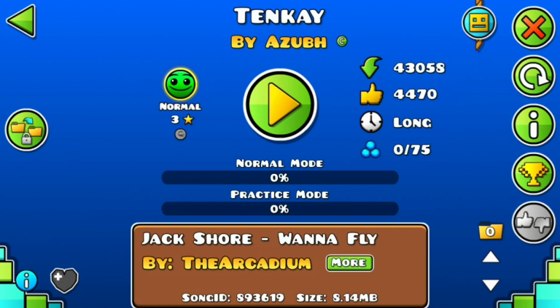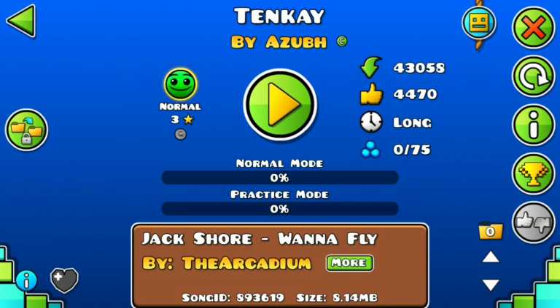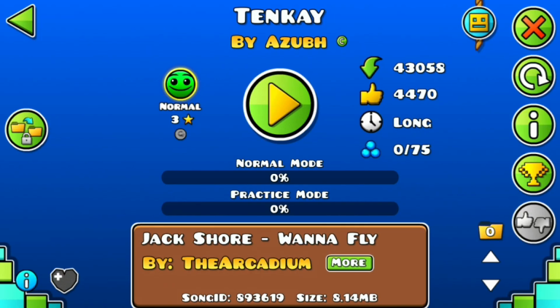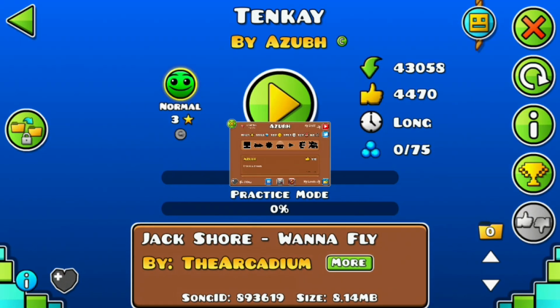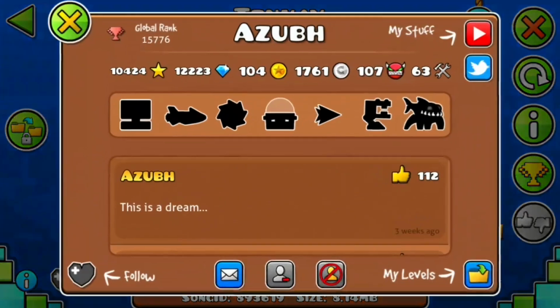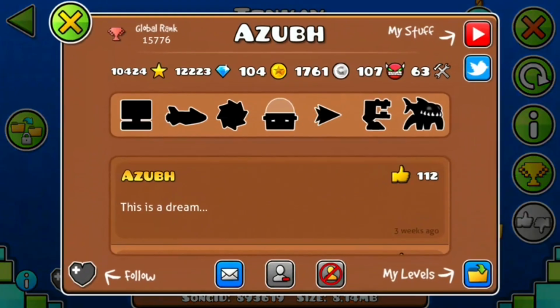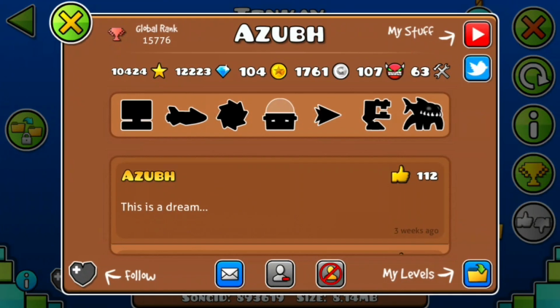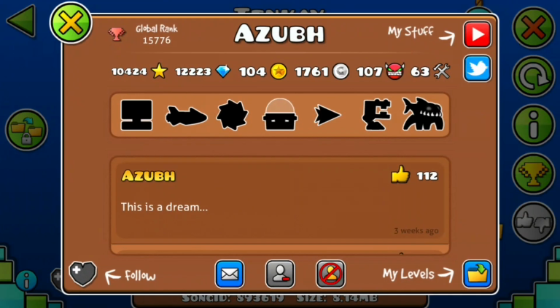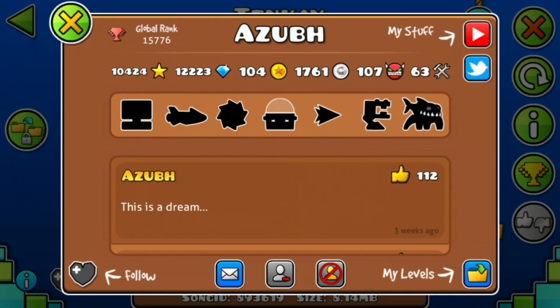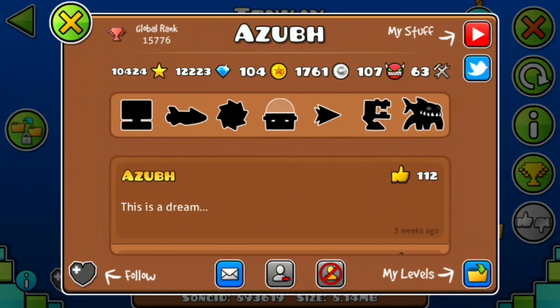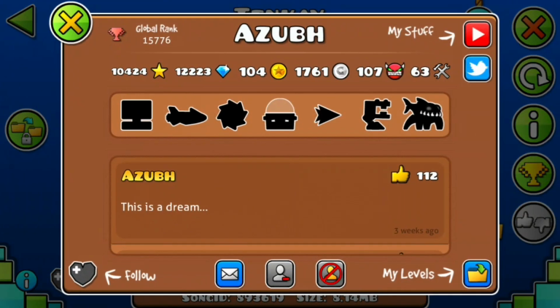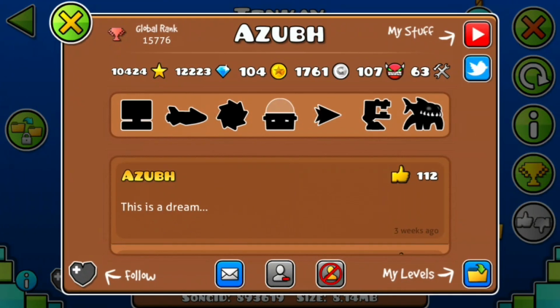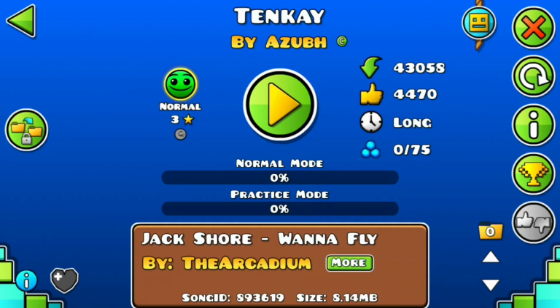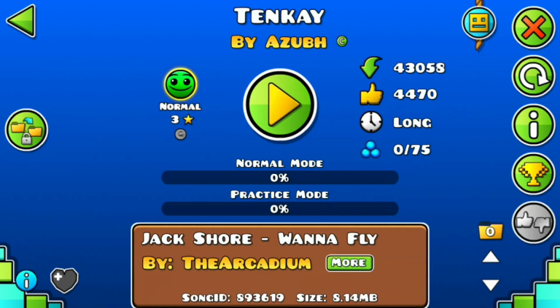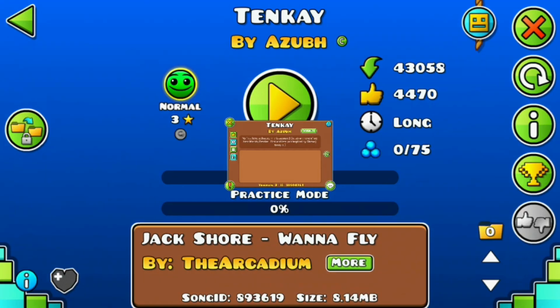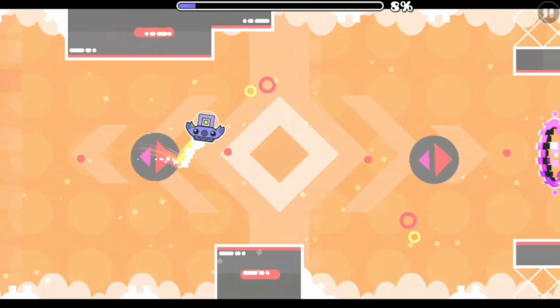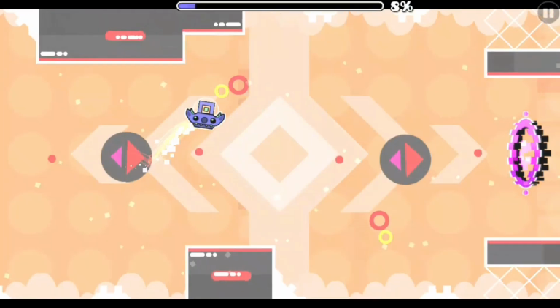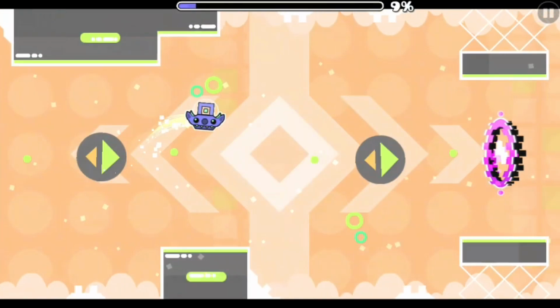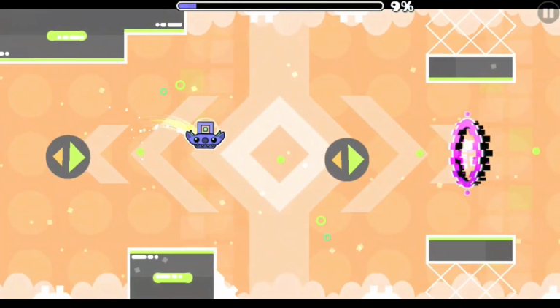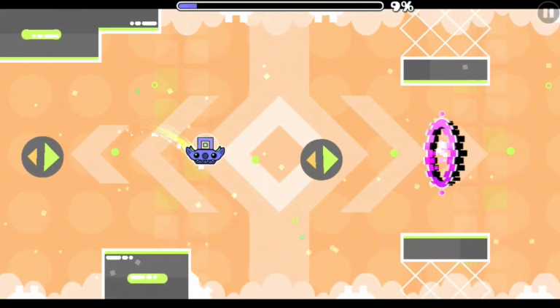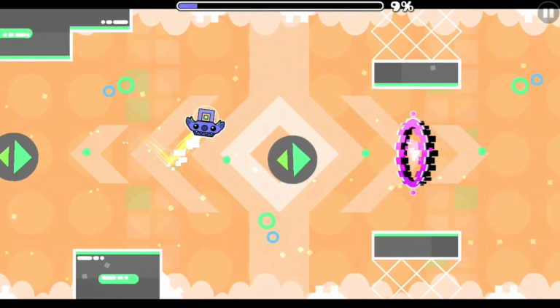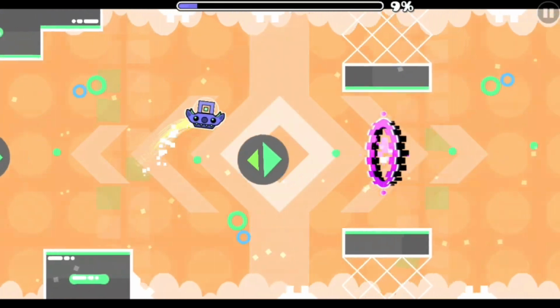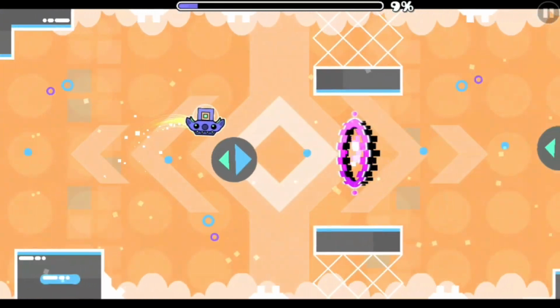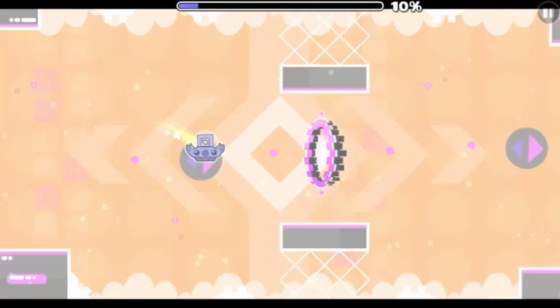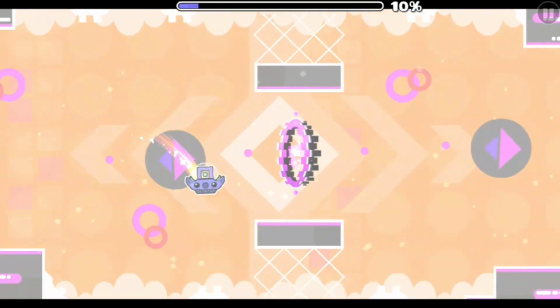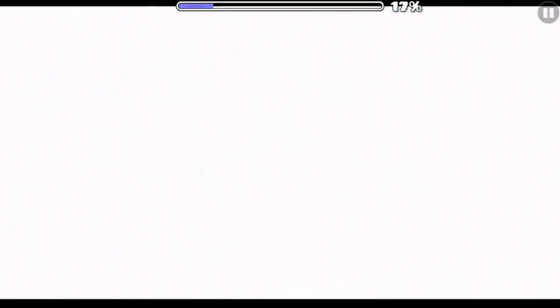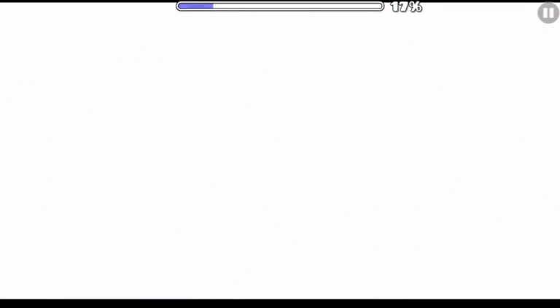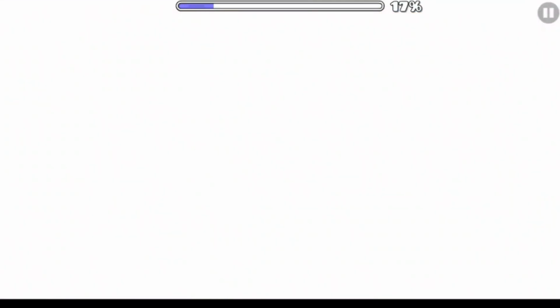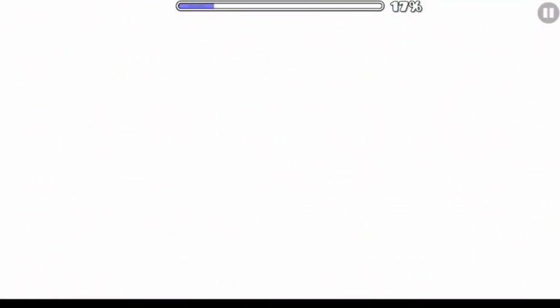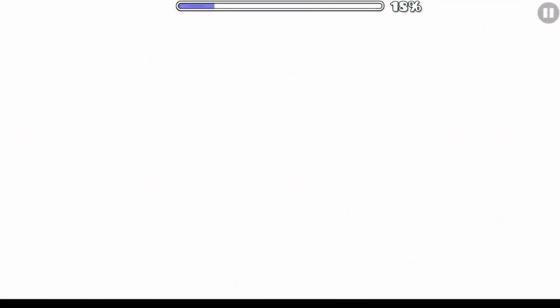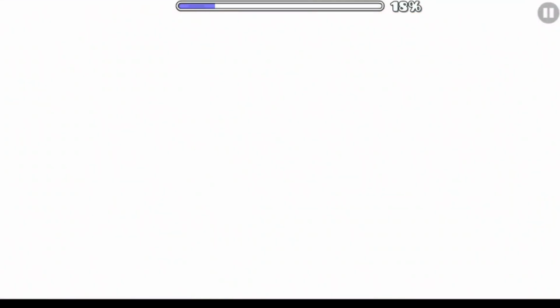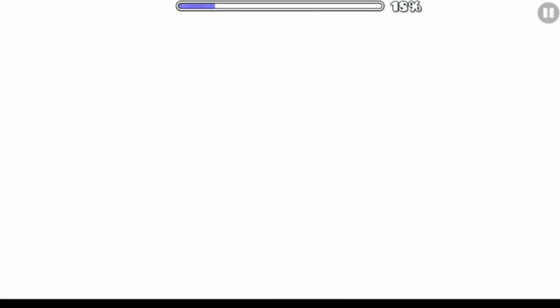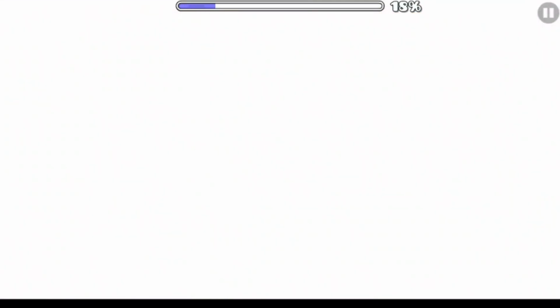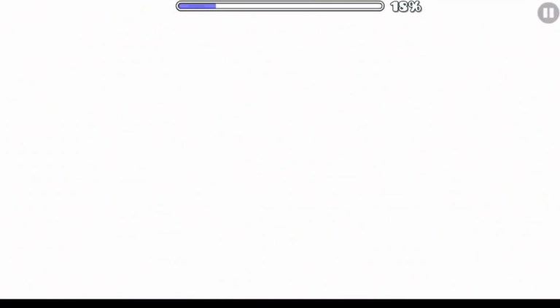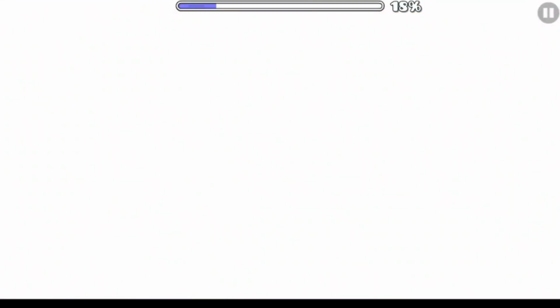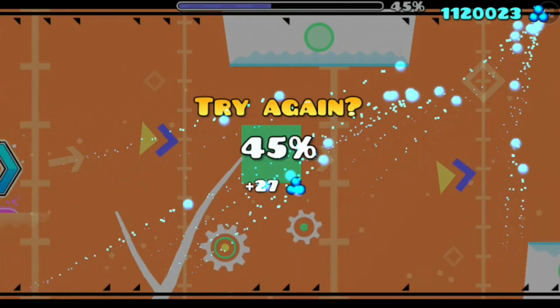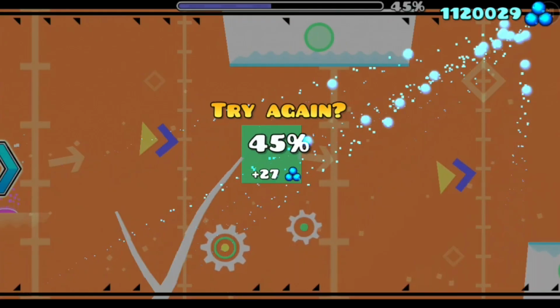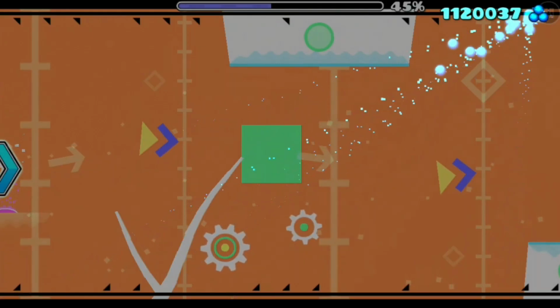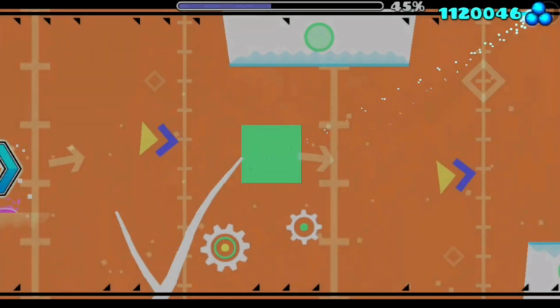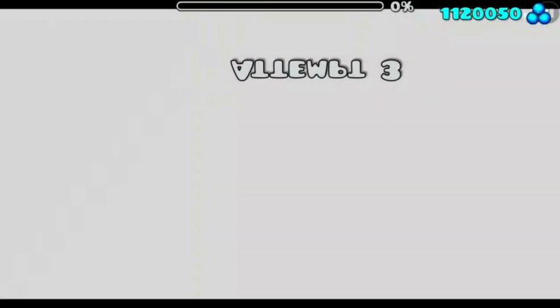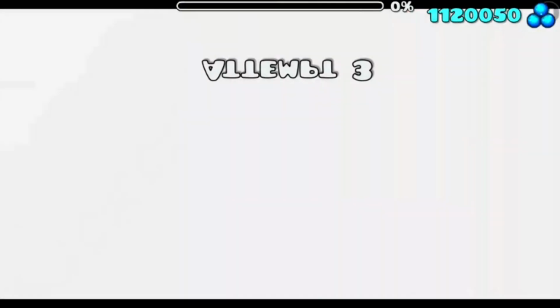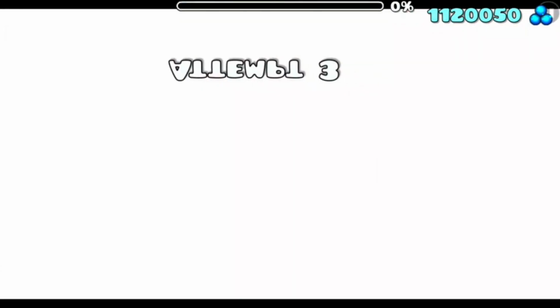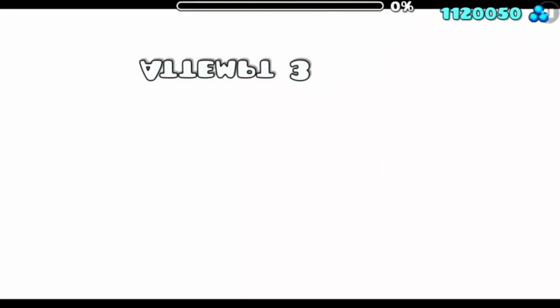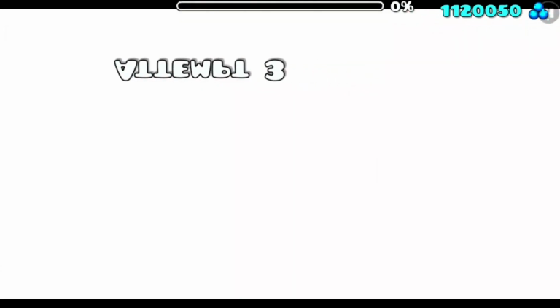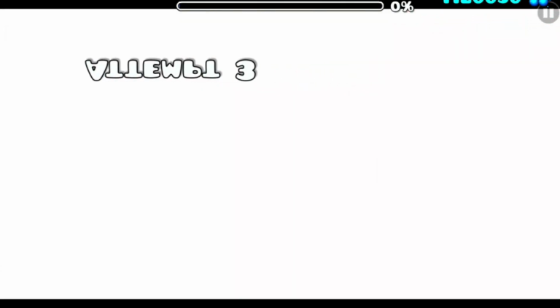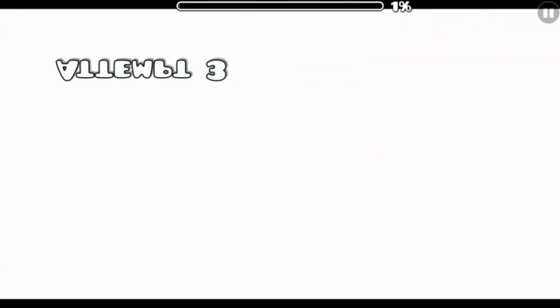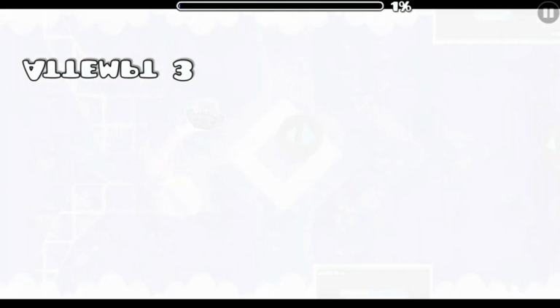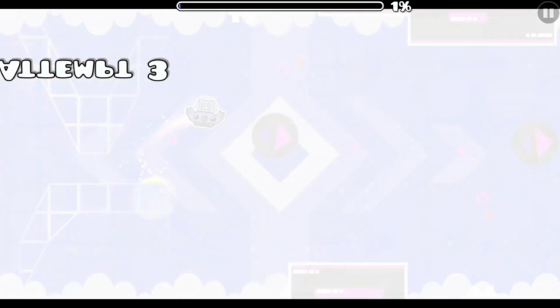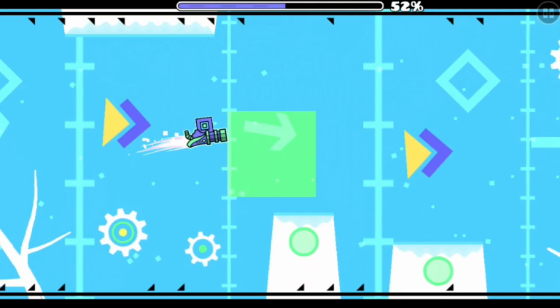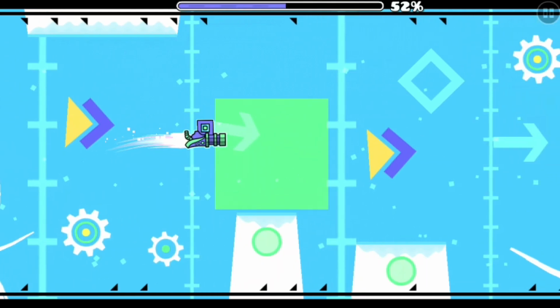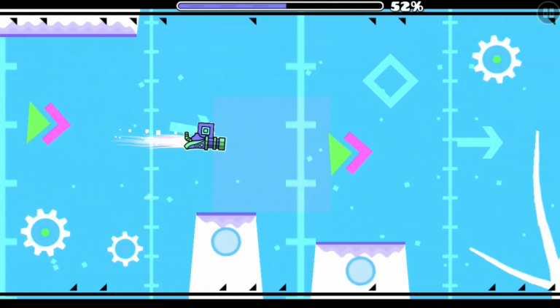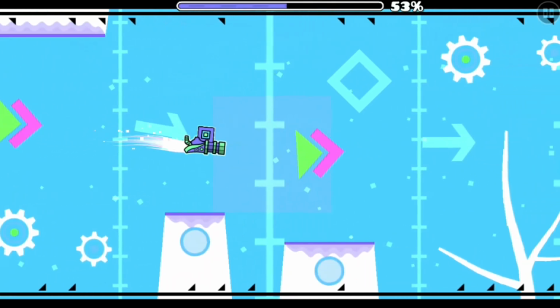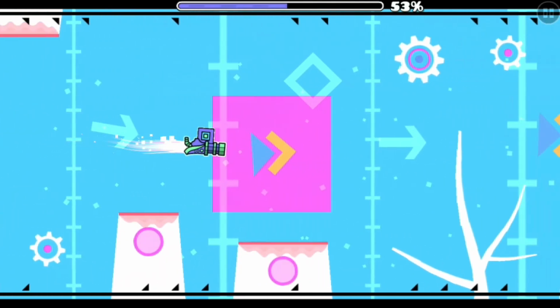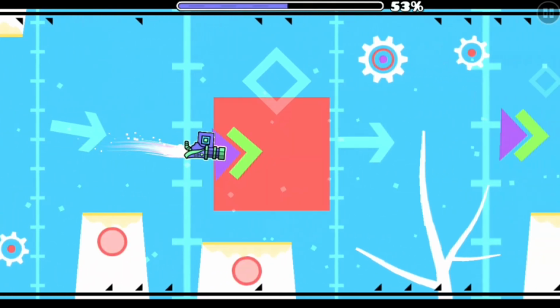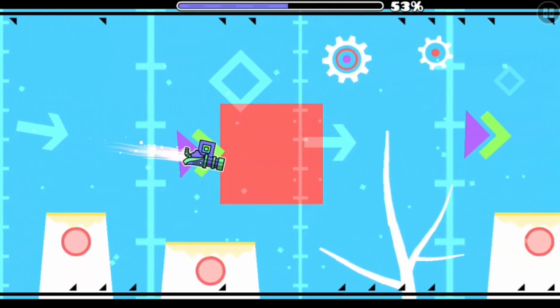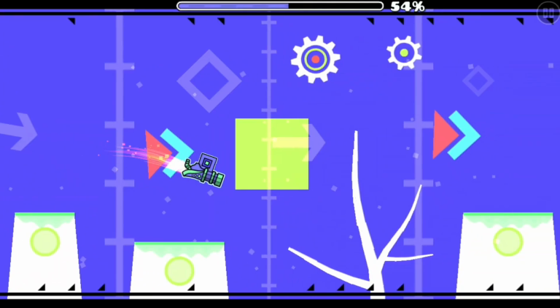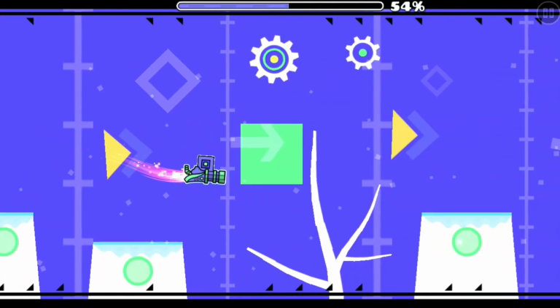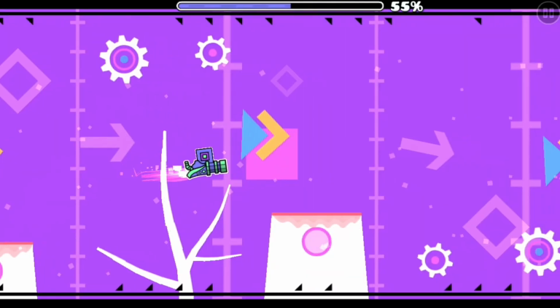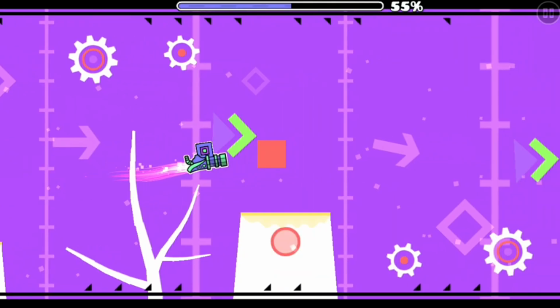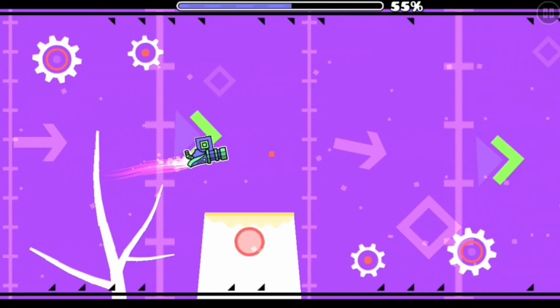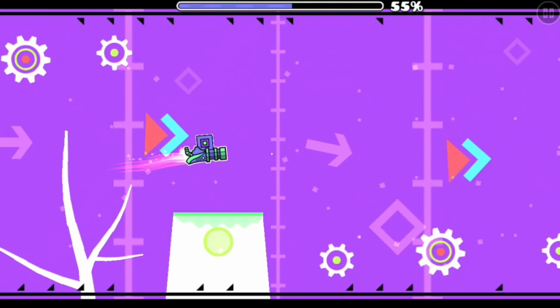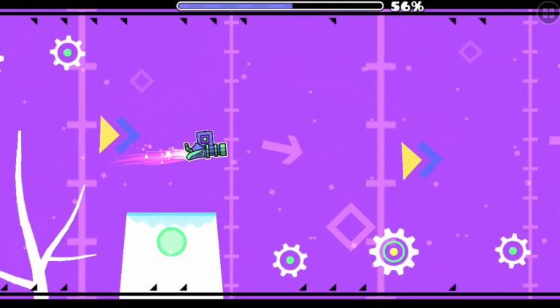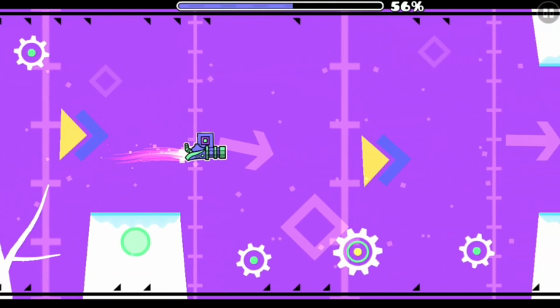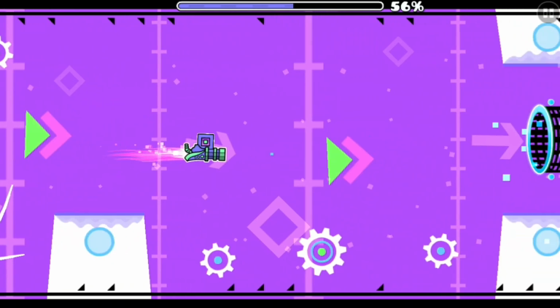10k by Azub. I like the colours, it's pretty solid so far. It's a bit of a dodgy transition. Some cool blocks here, I like the ideas.